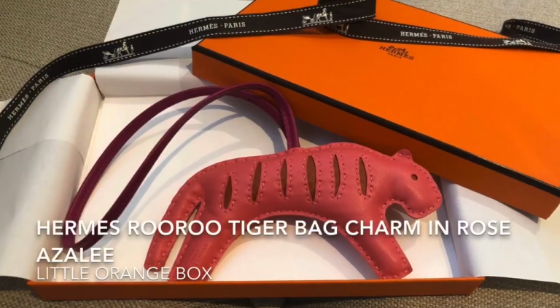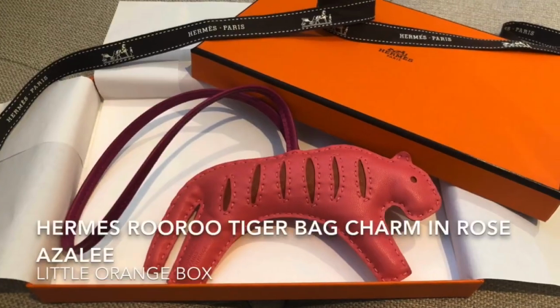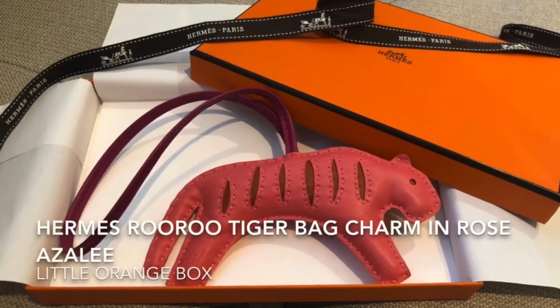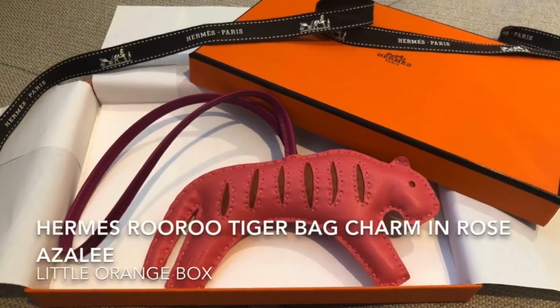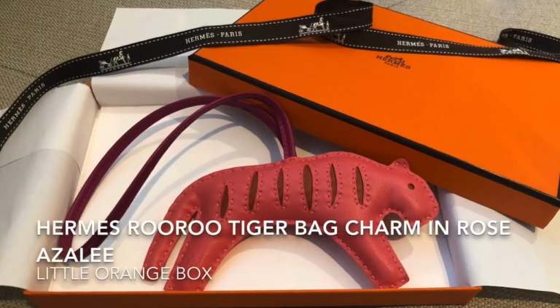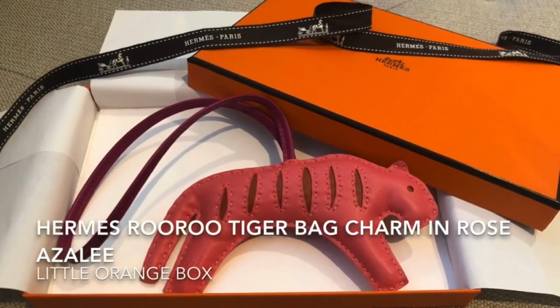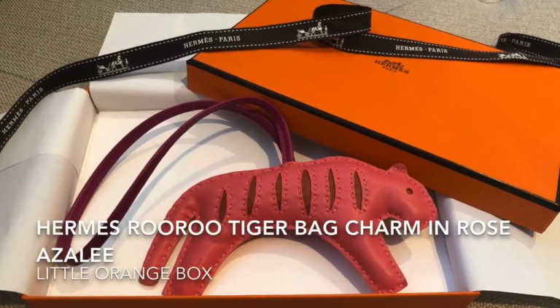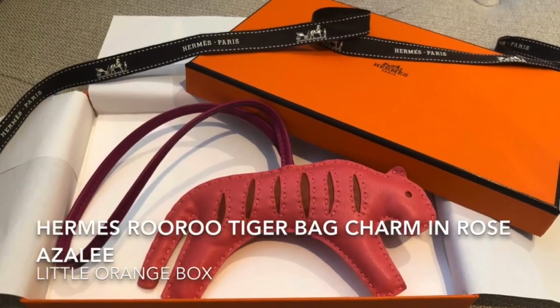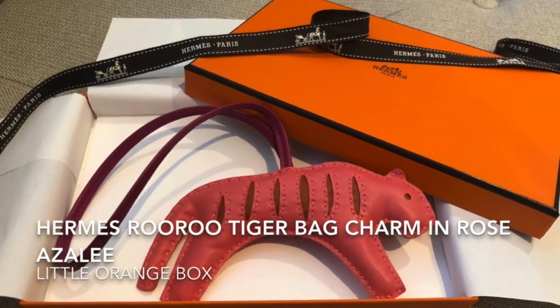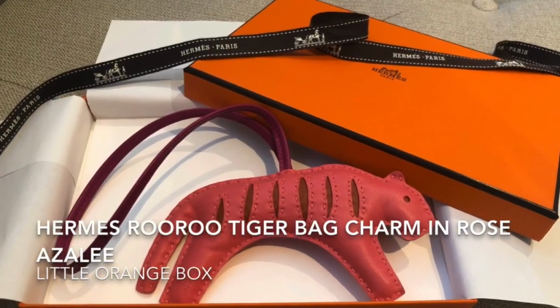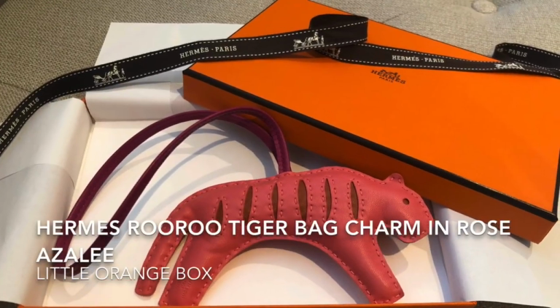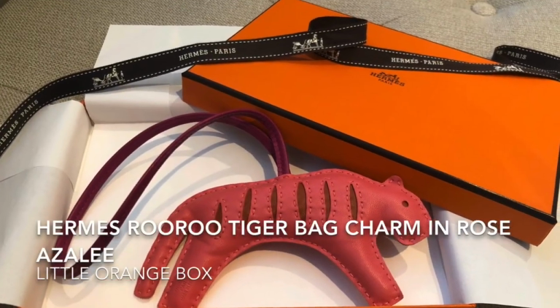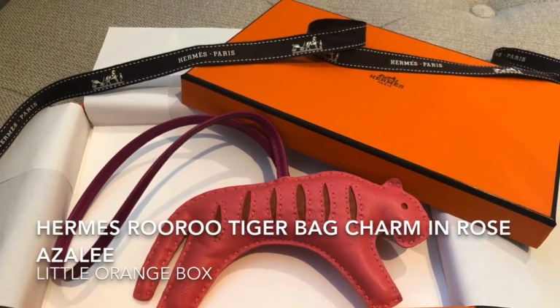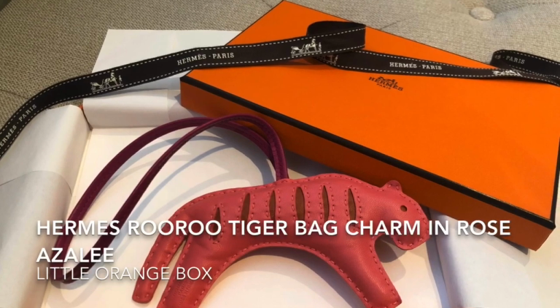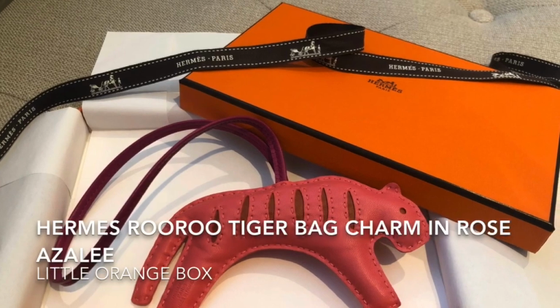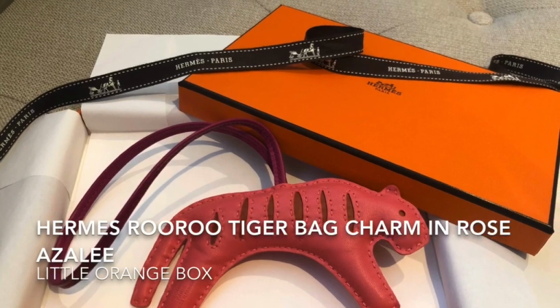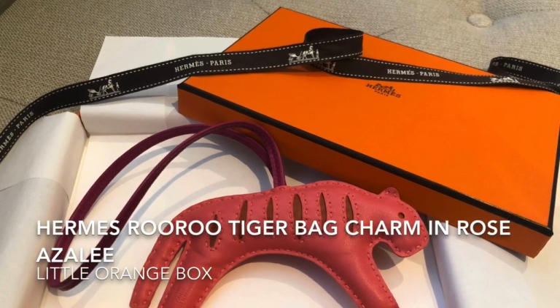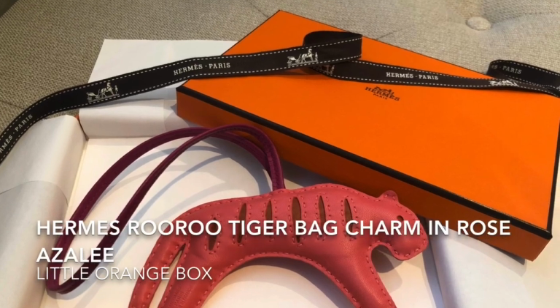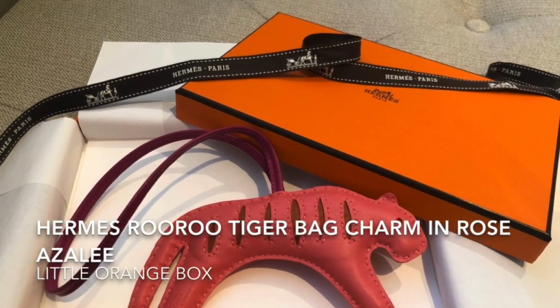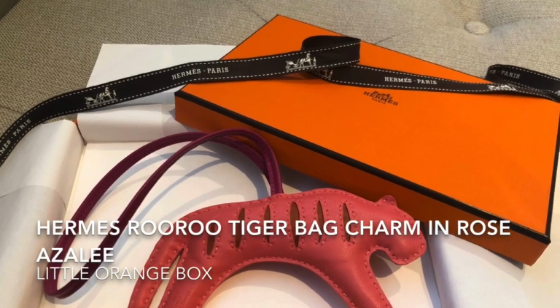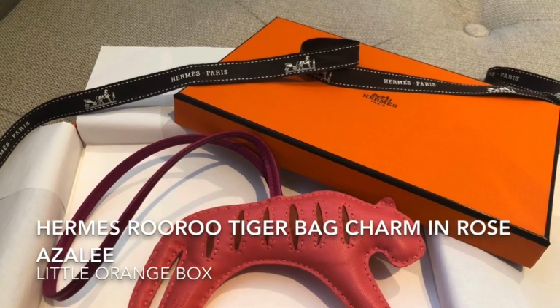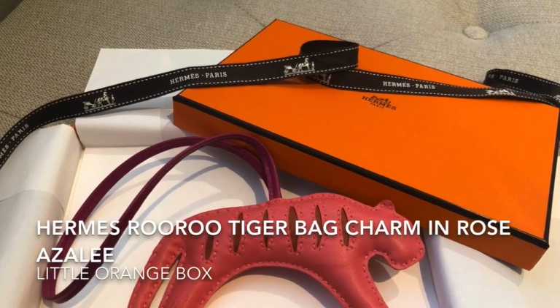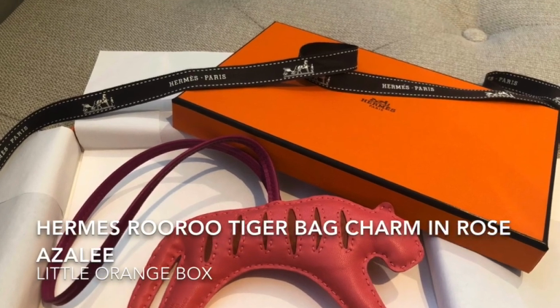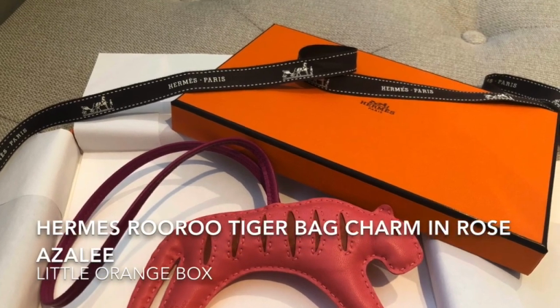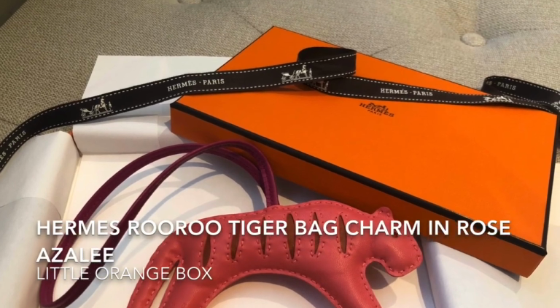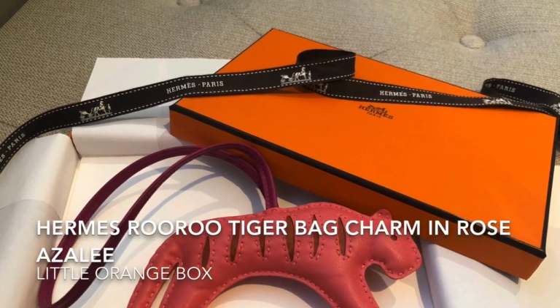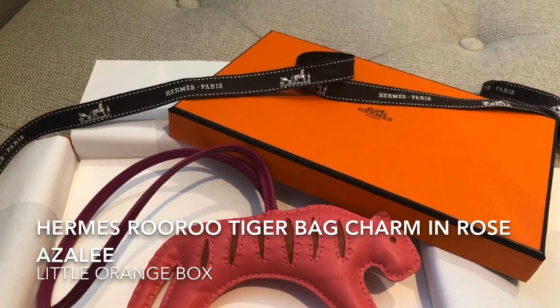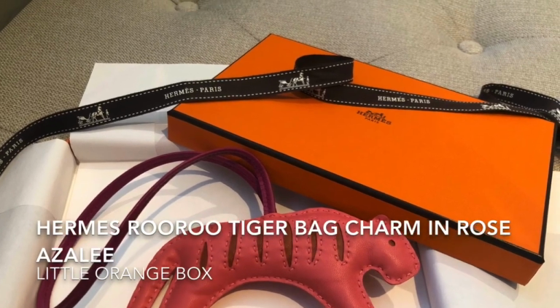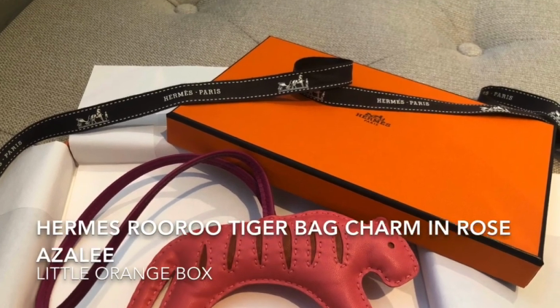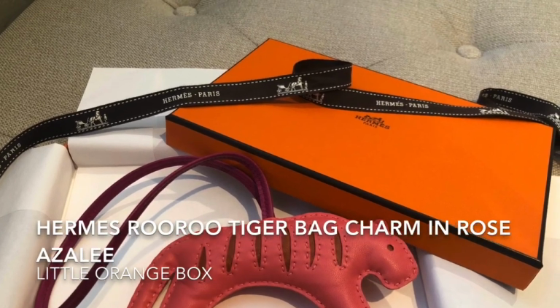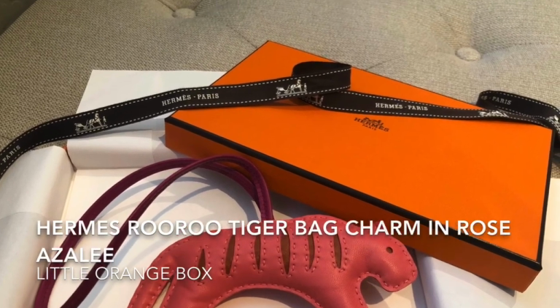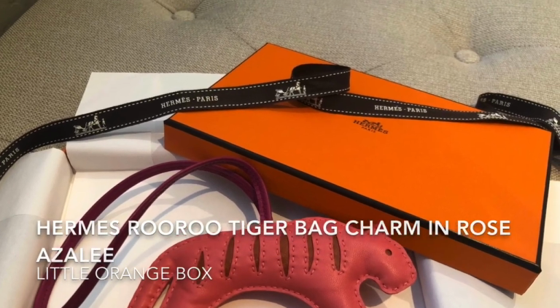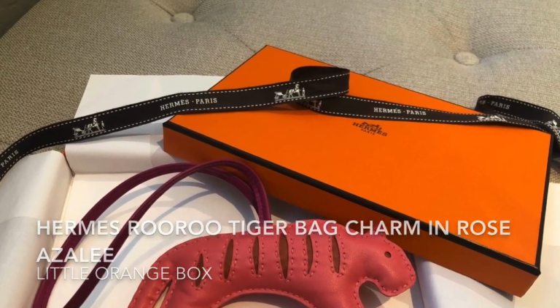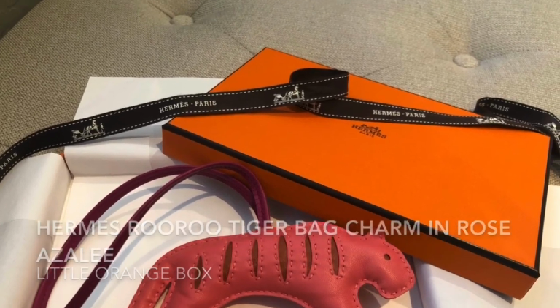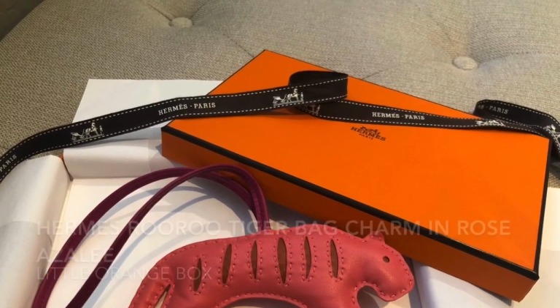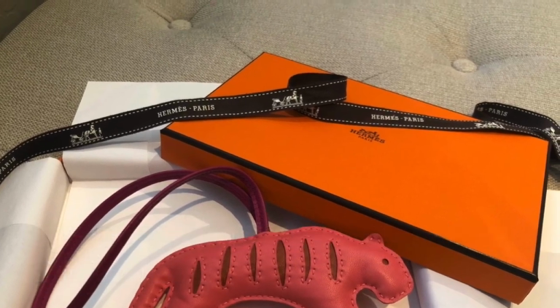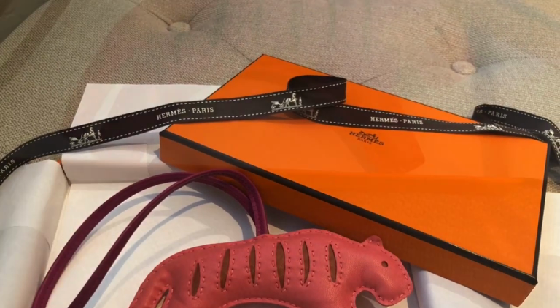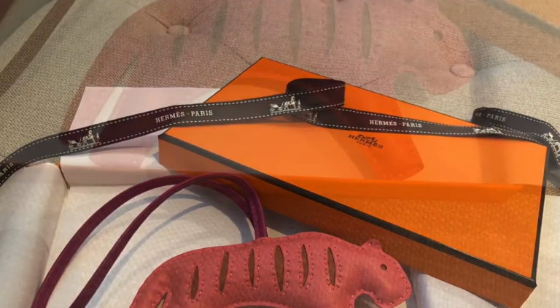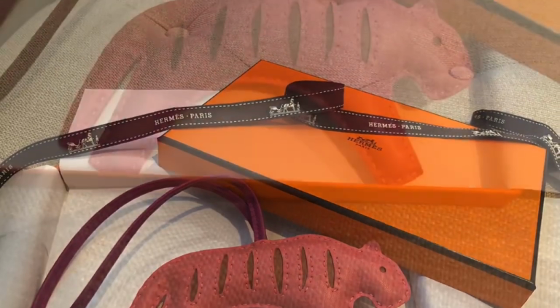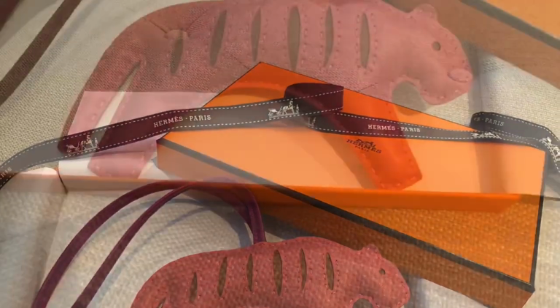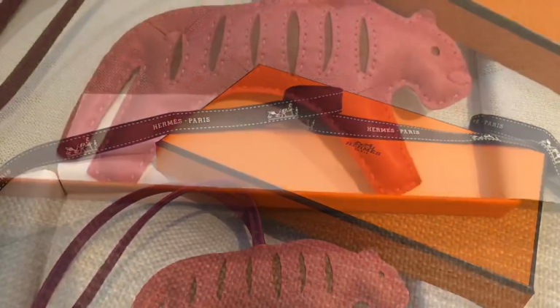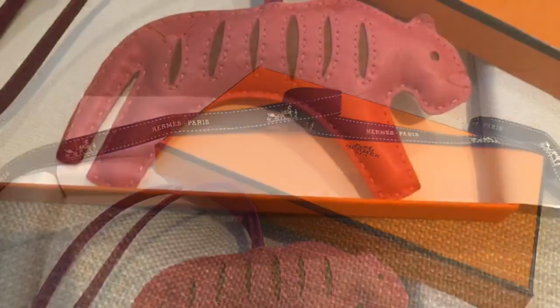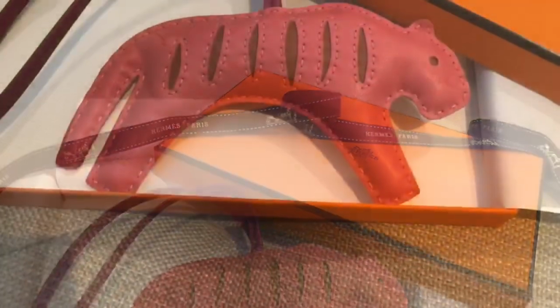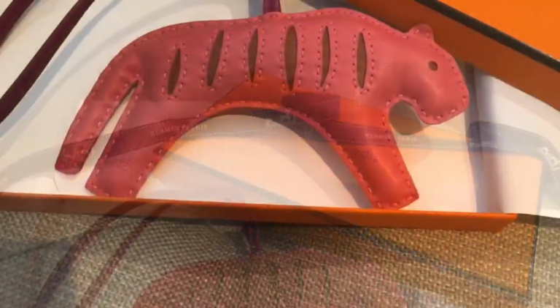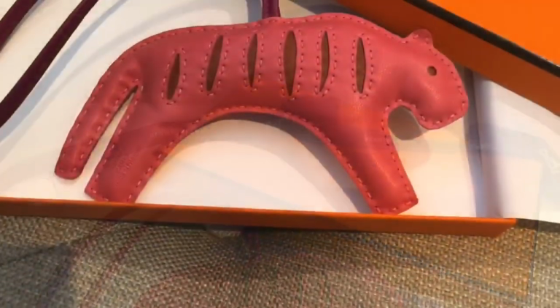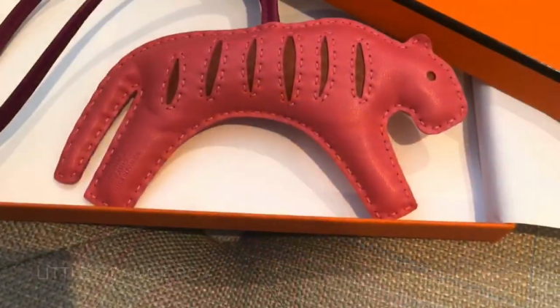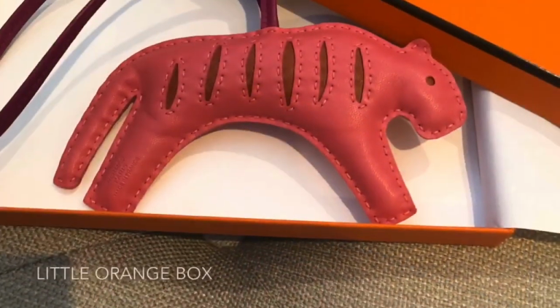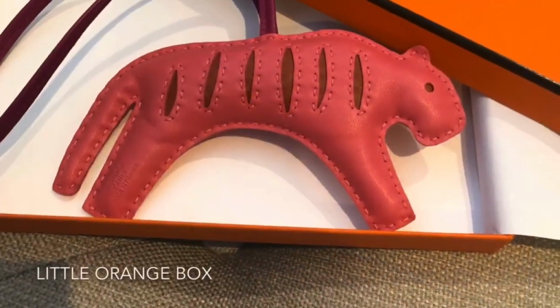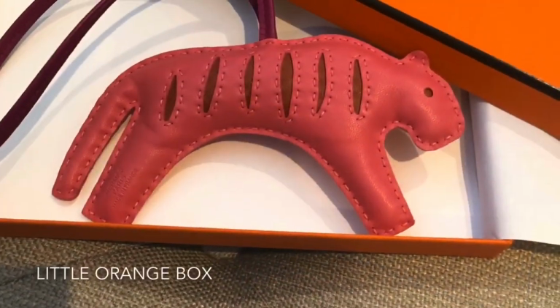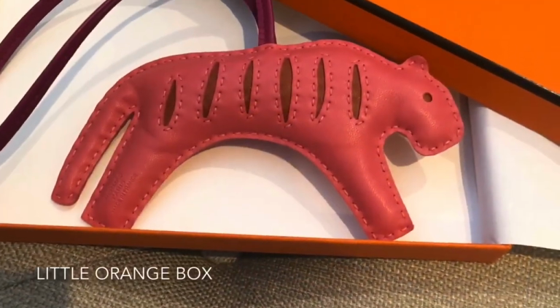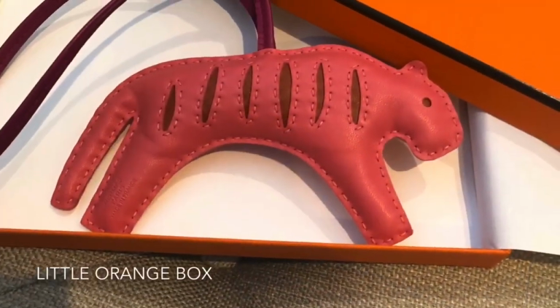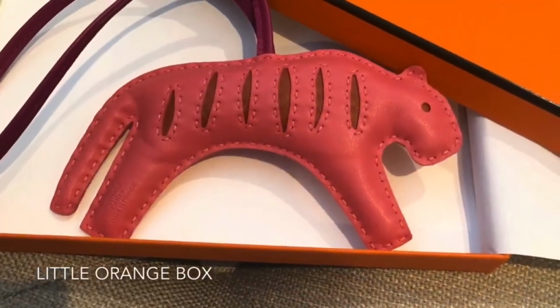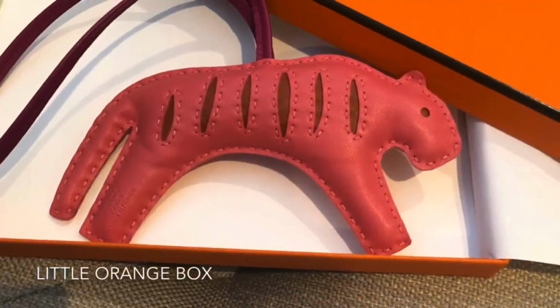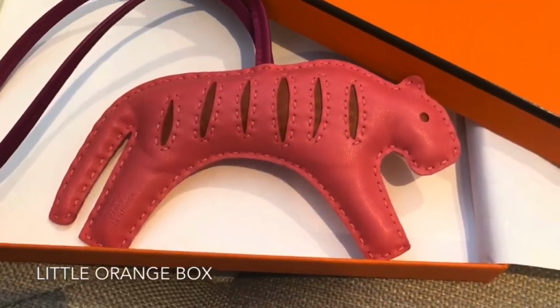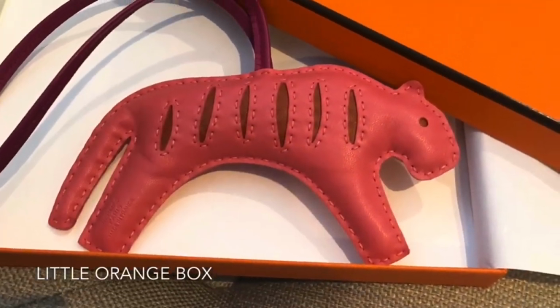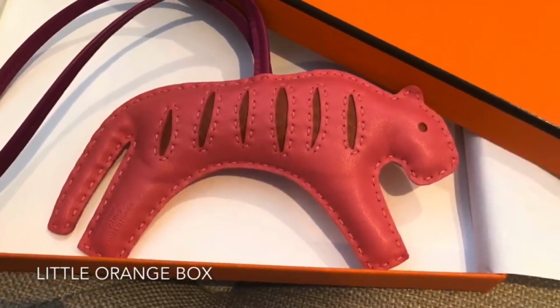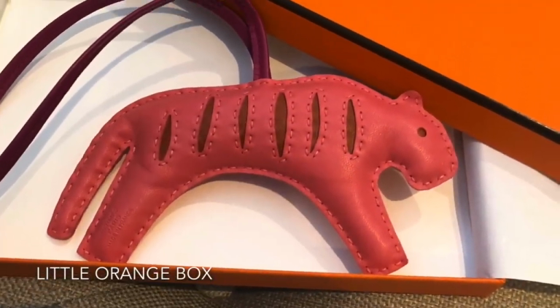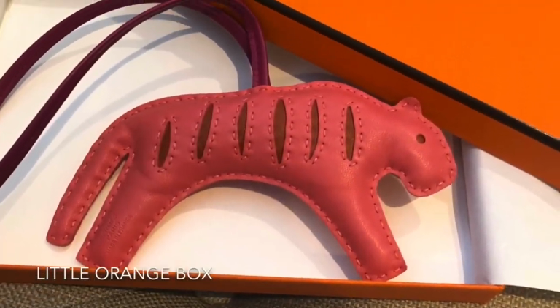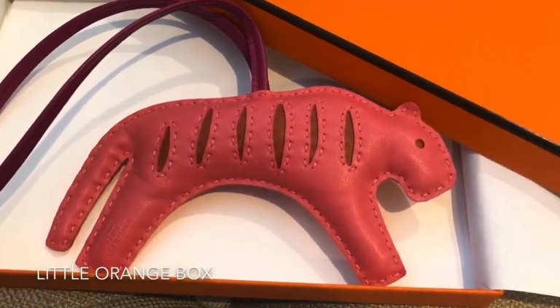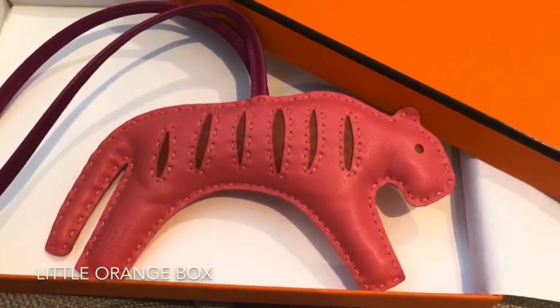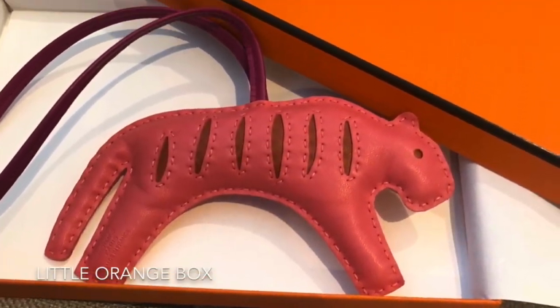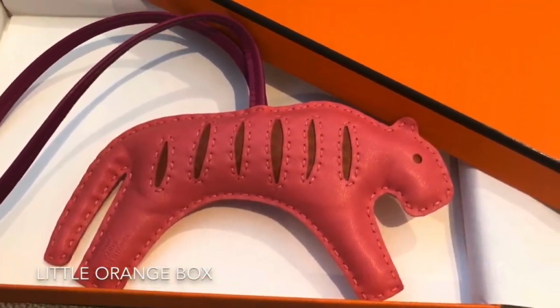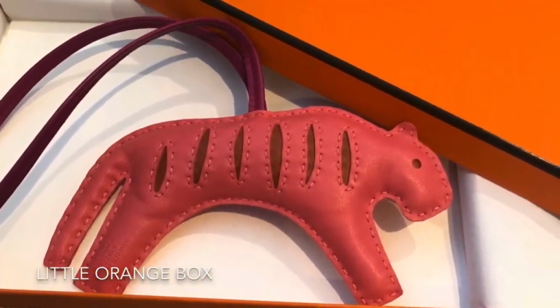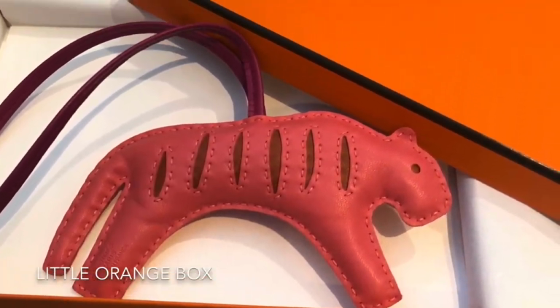Hi, I'm Cher from The Little Orange Box and today I'm going to be unboxing a Roo Roo Tiger Bag Charm.